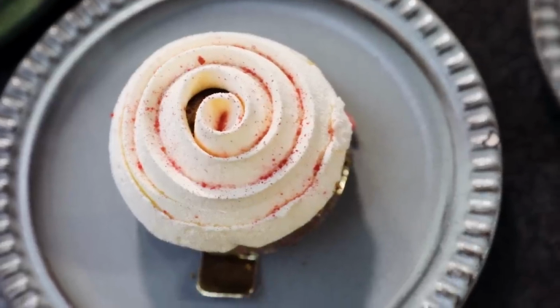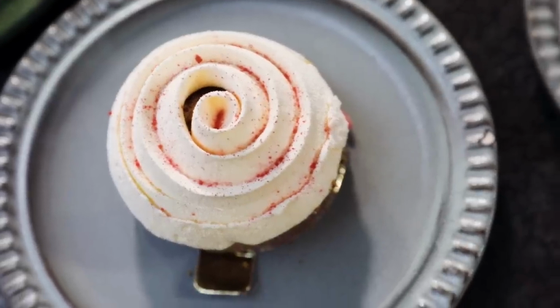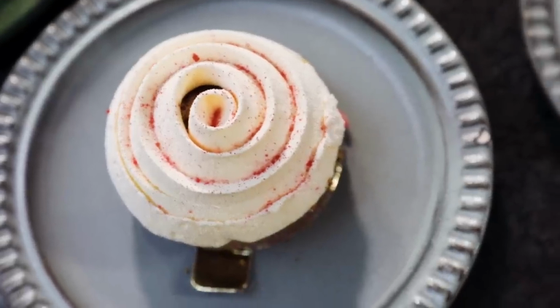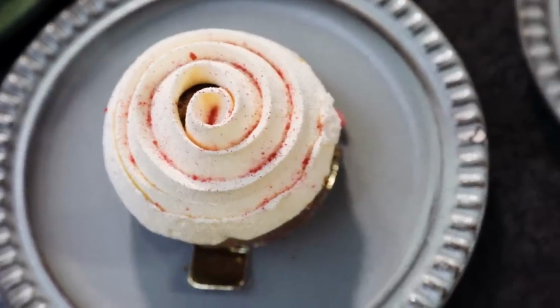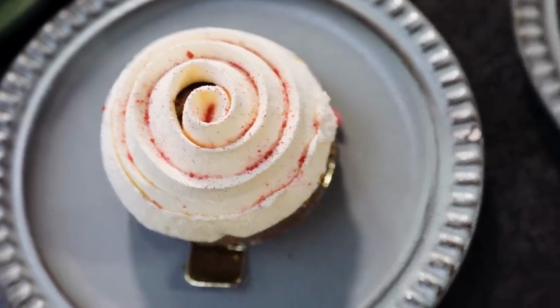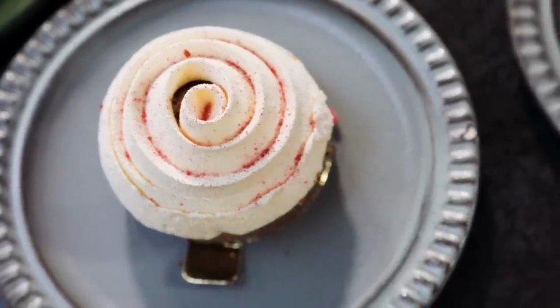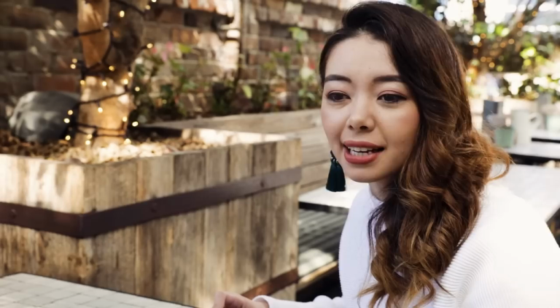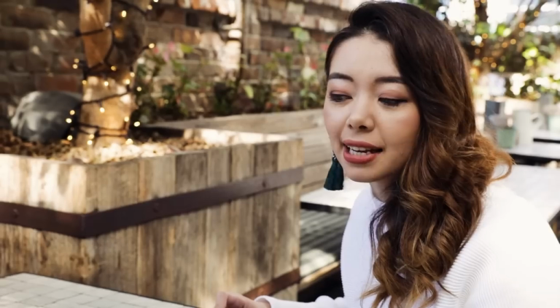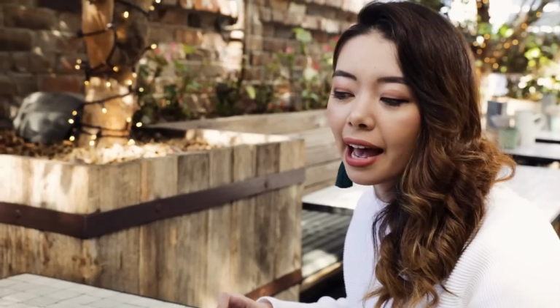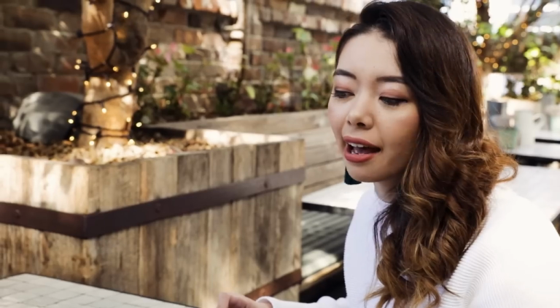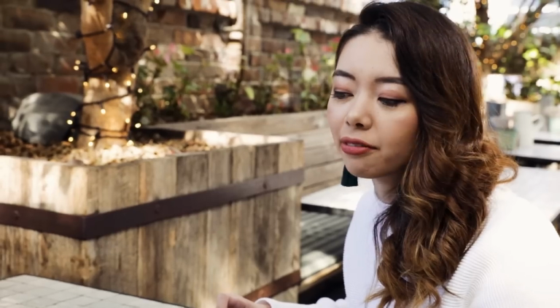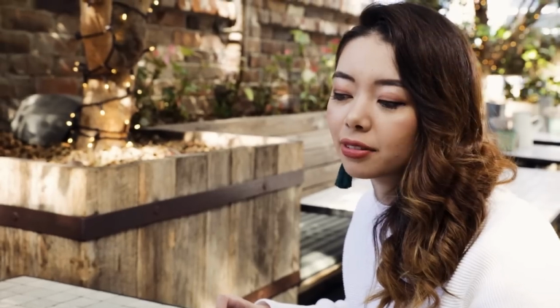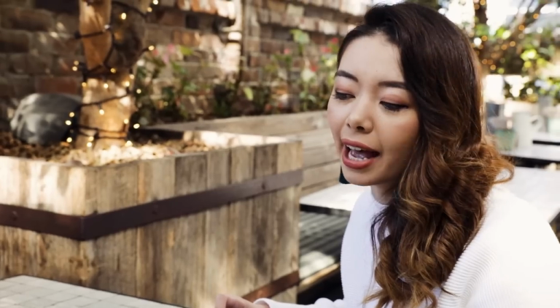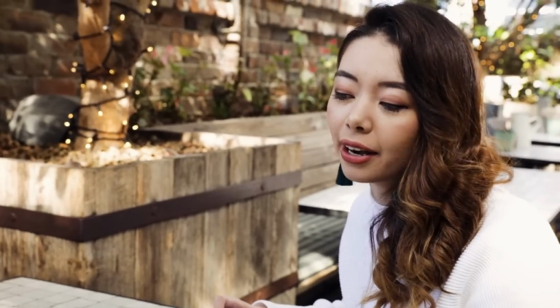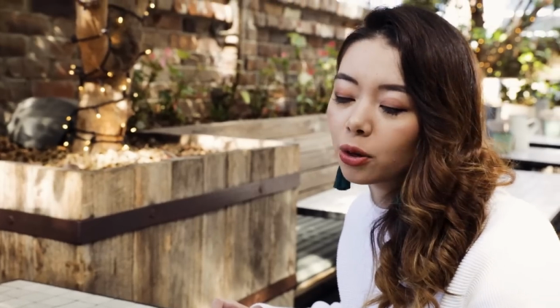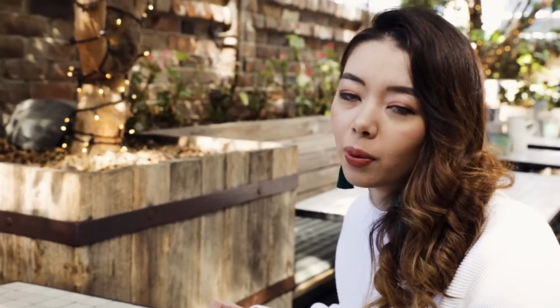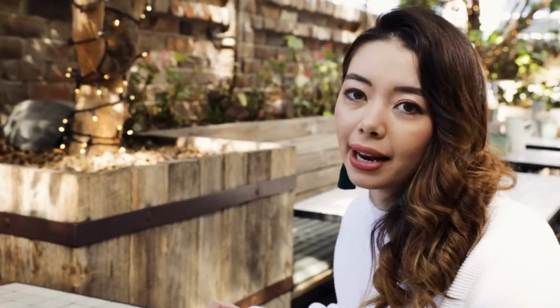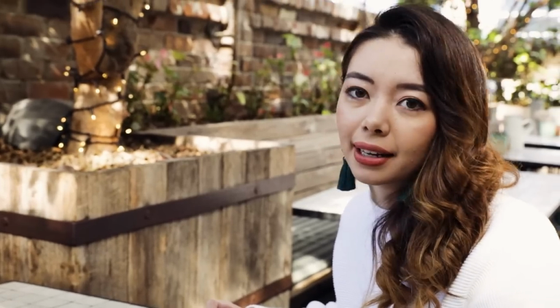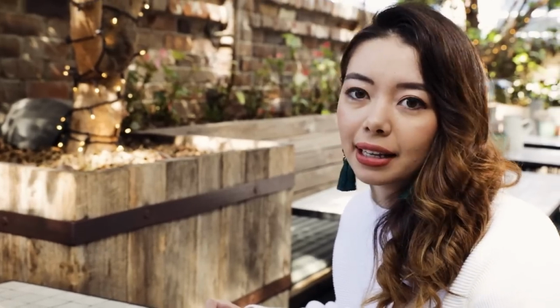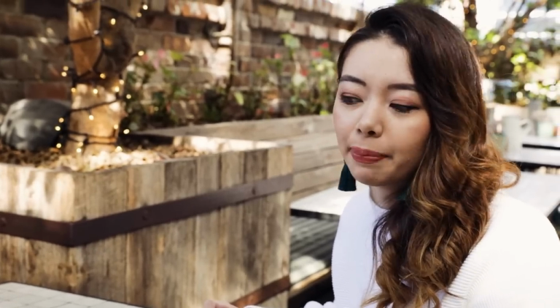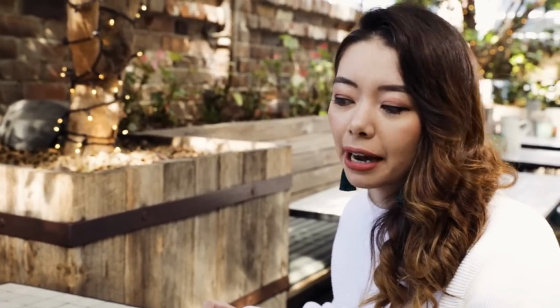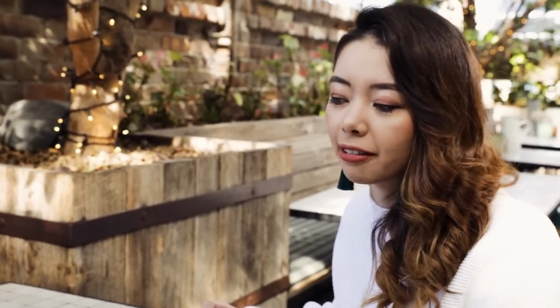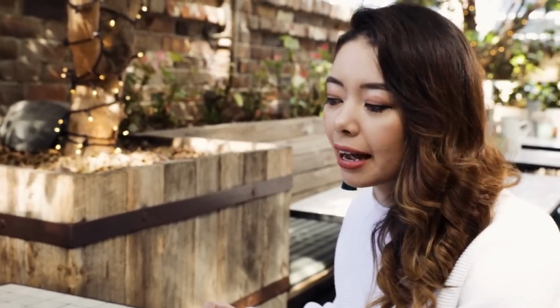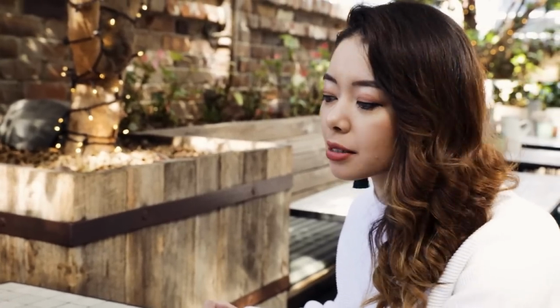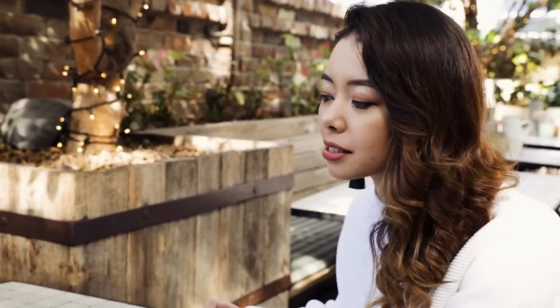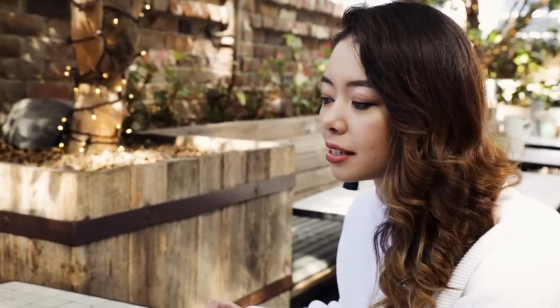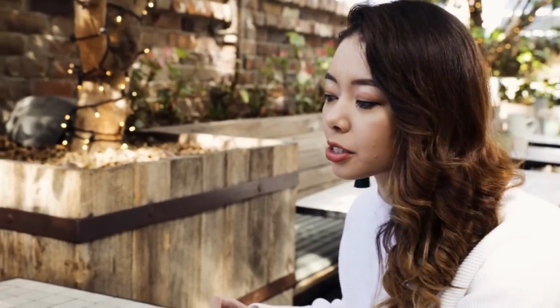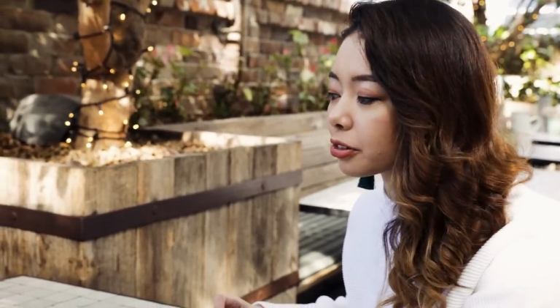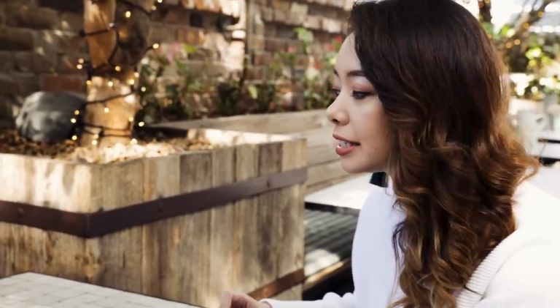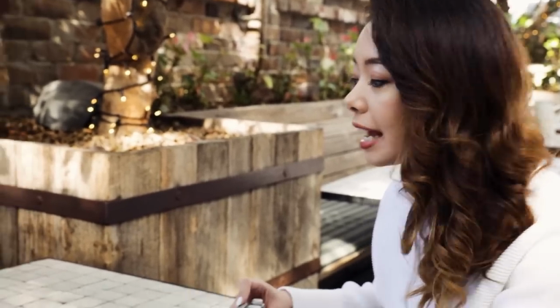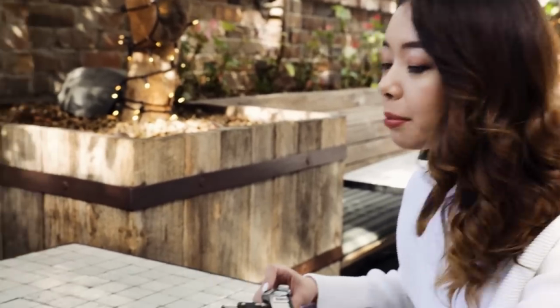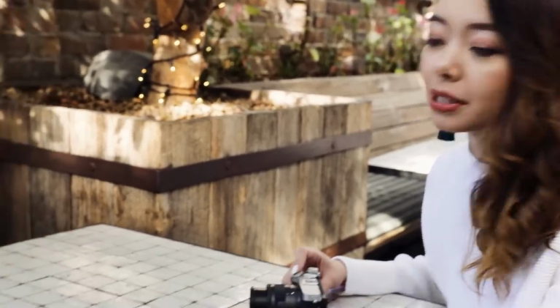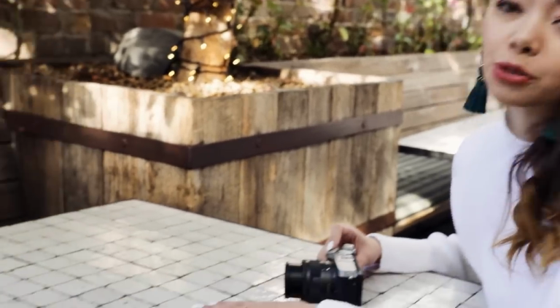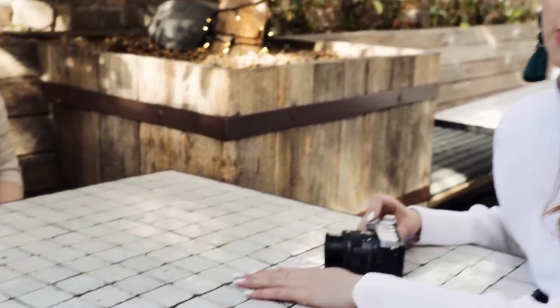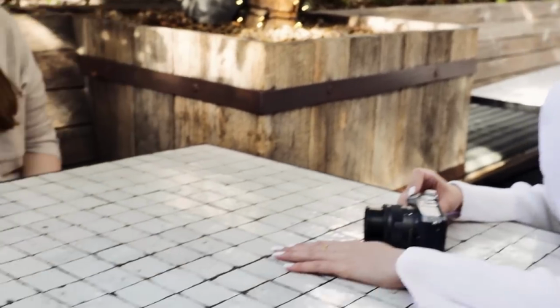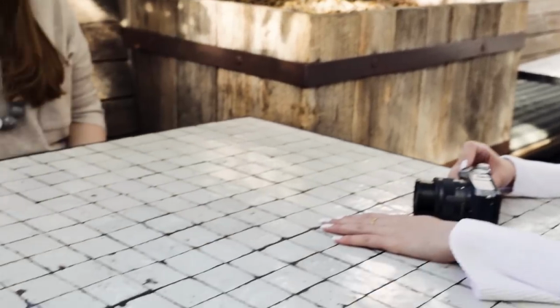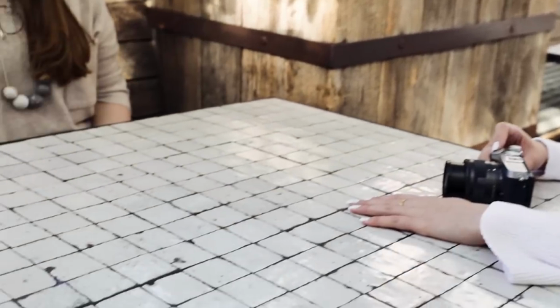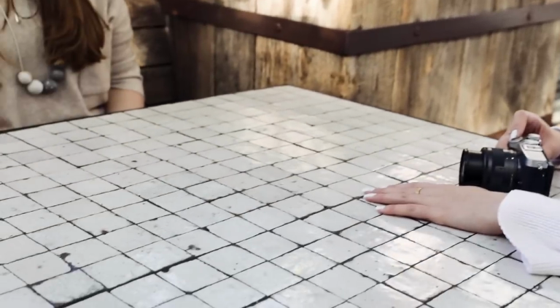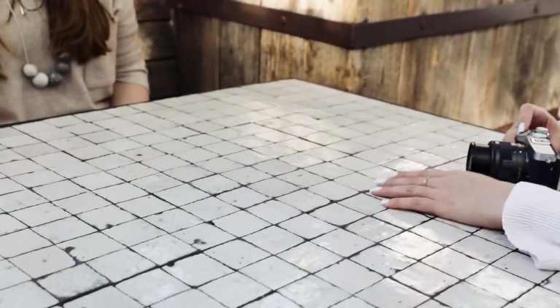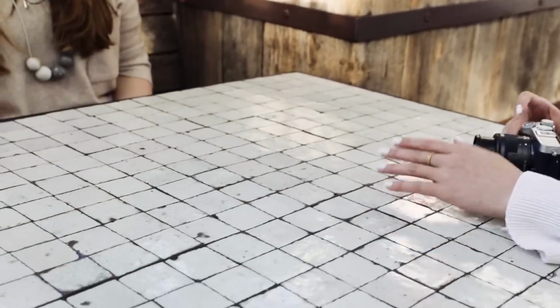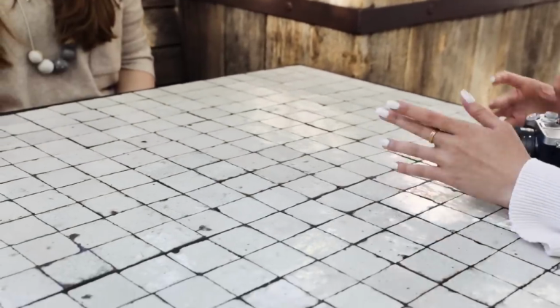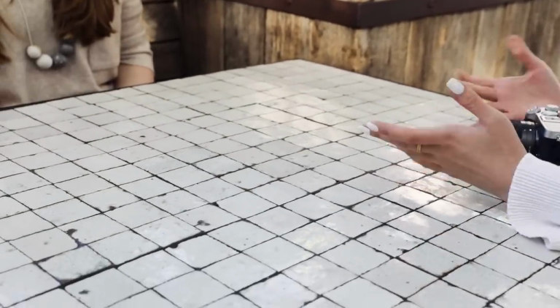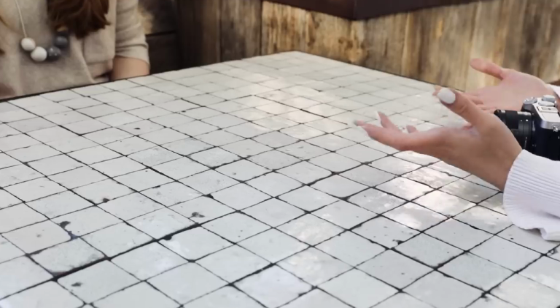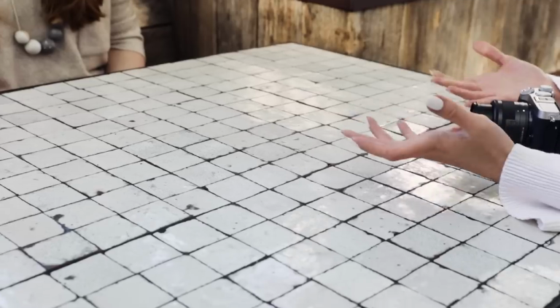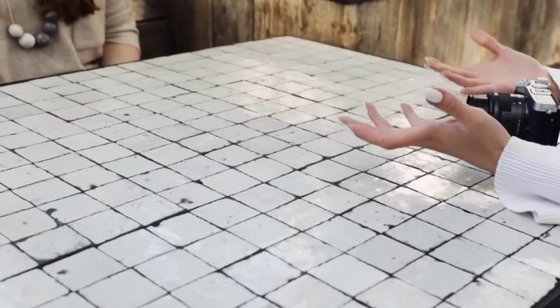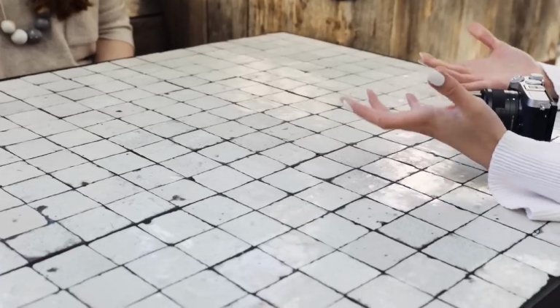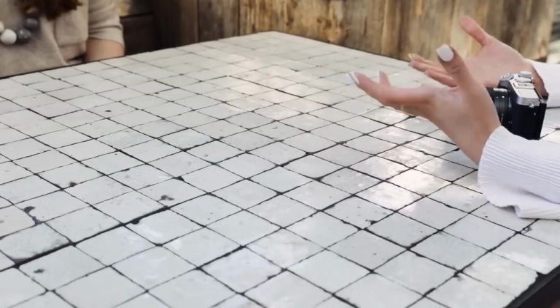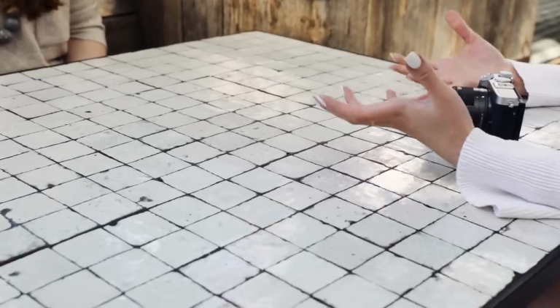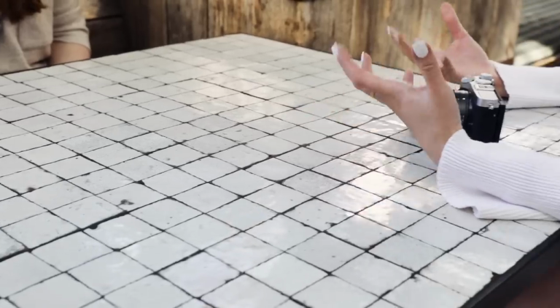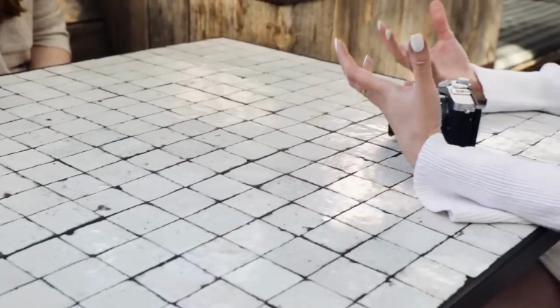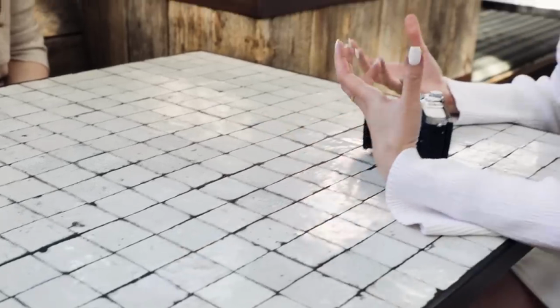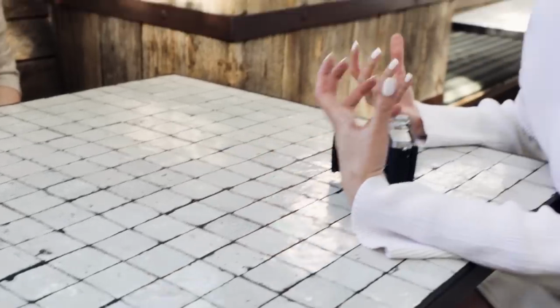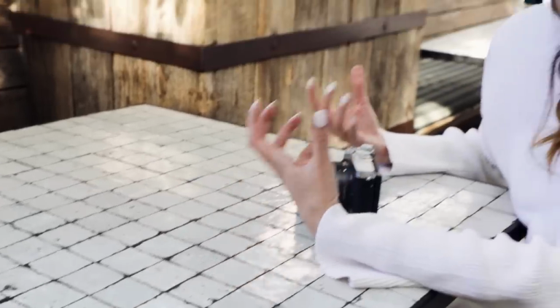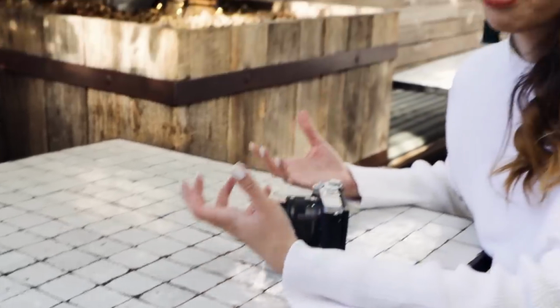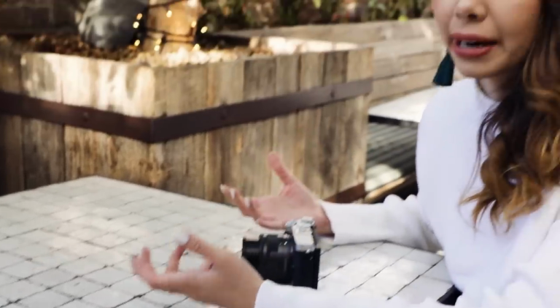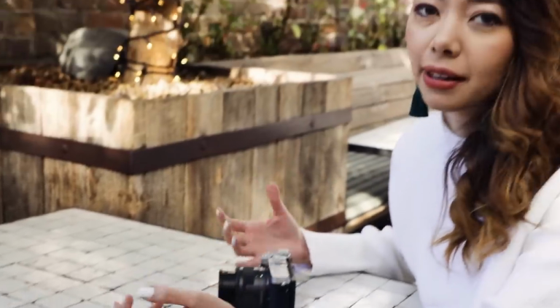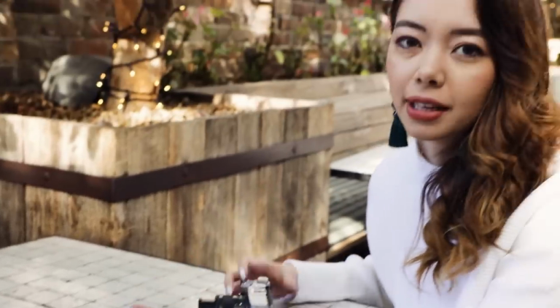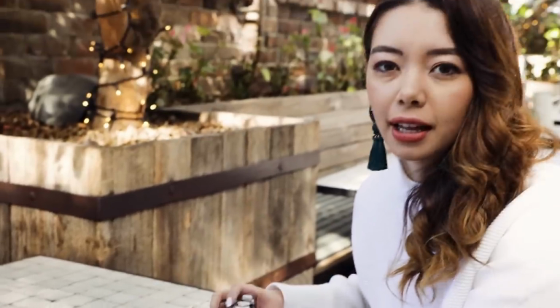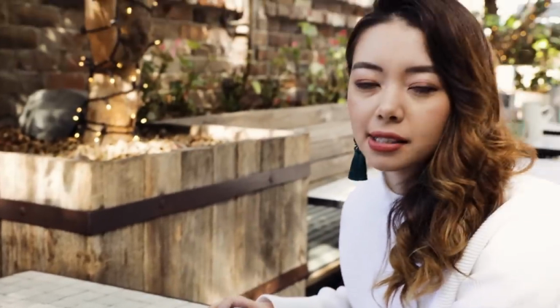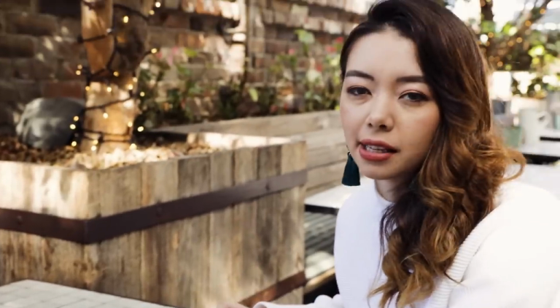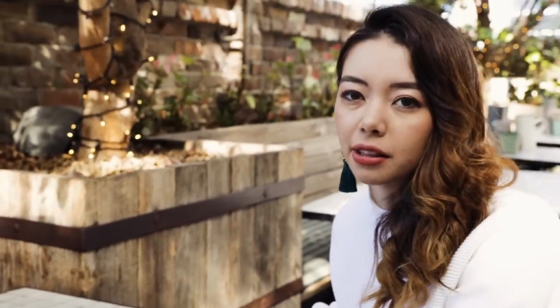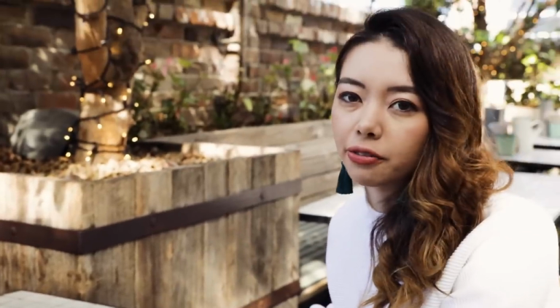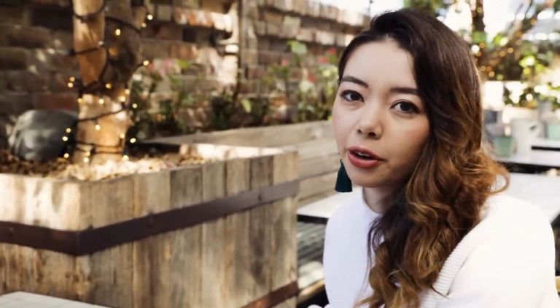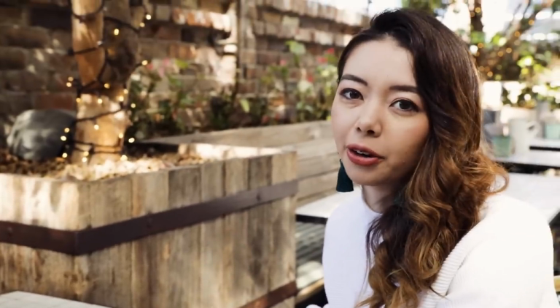I usually like to have light or white coloured backgrounds. This grid table is really nice — it'll really complement the food and bring out the colours in the photo.